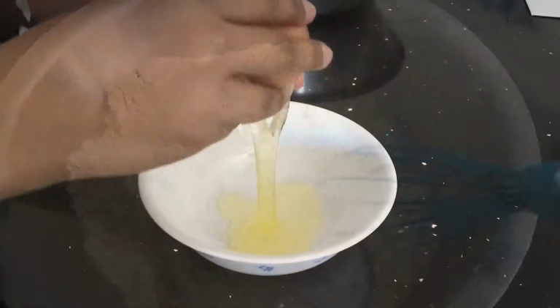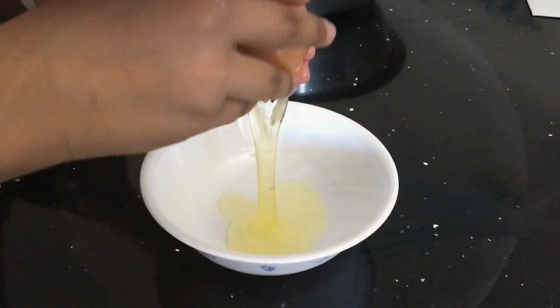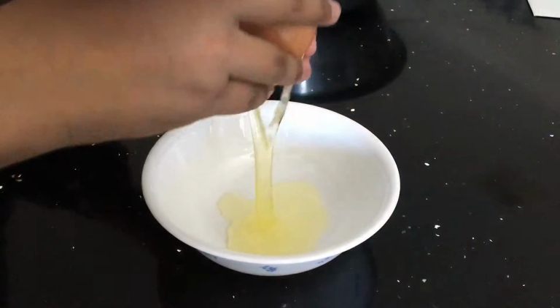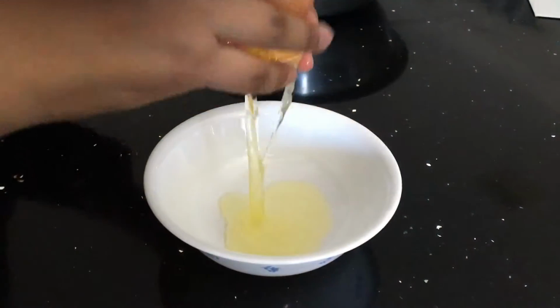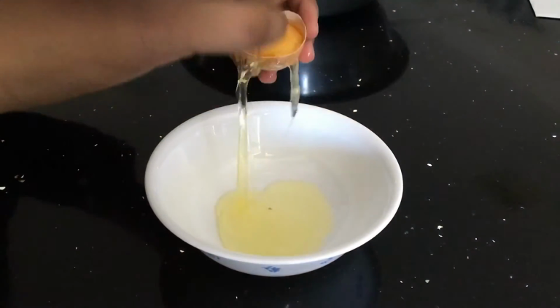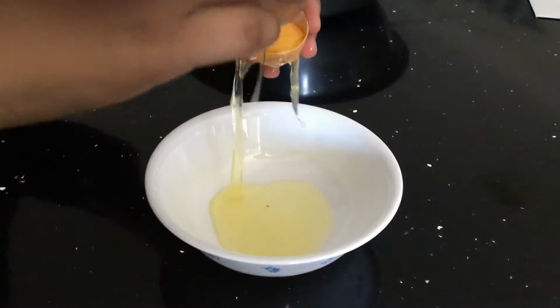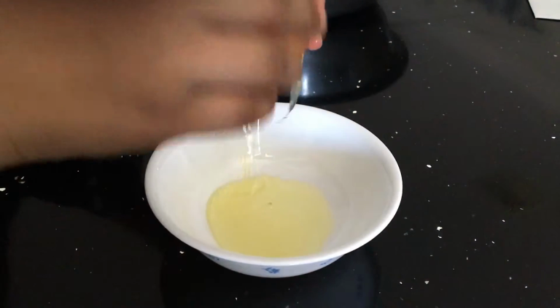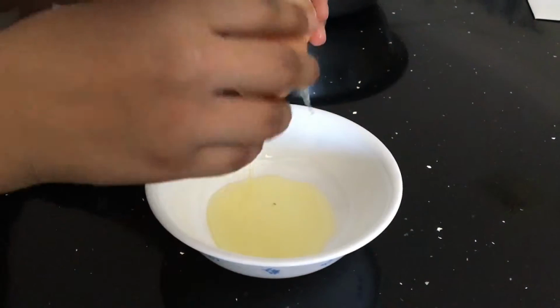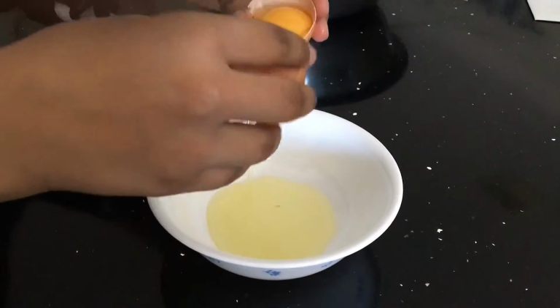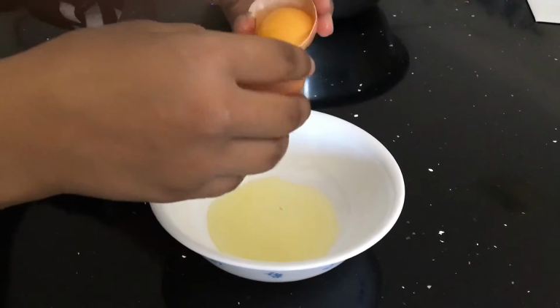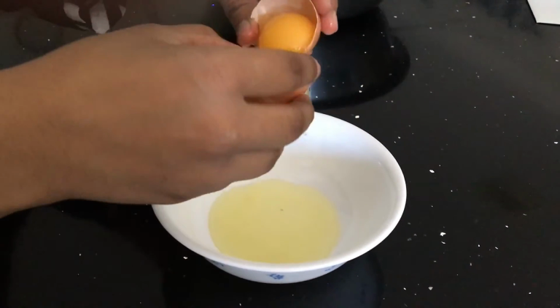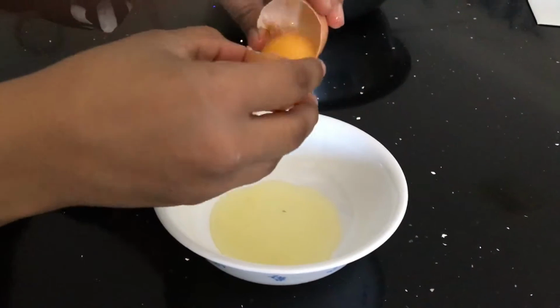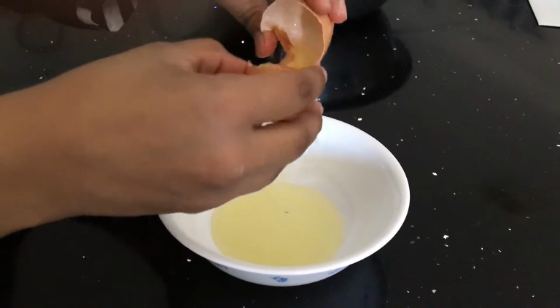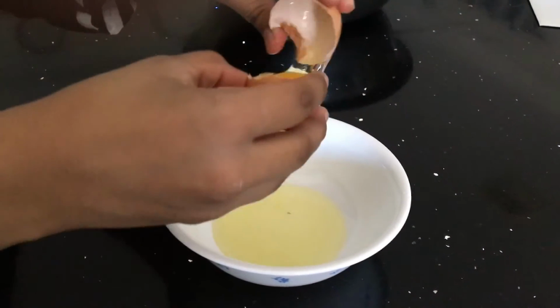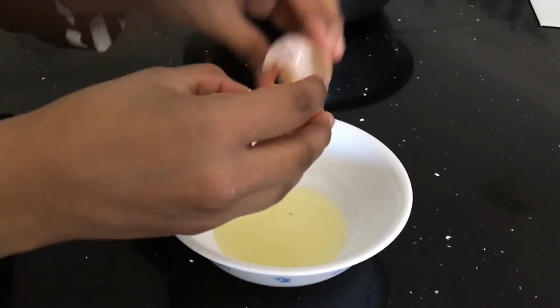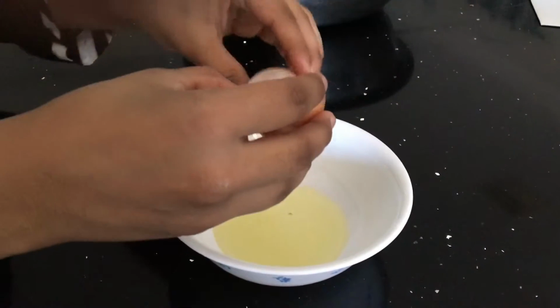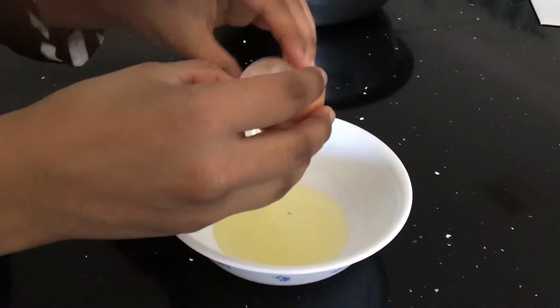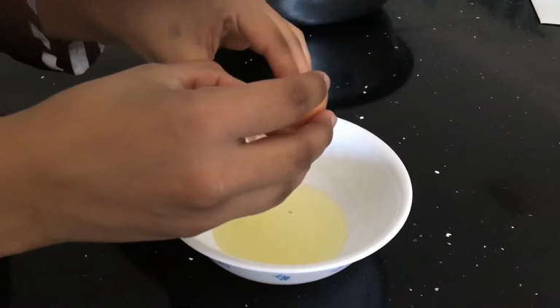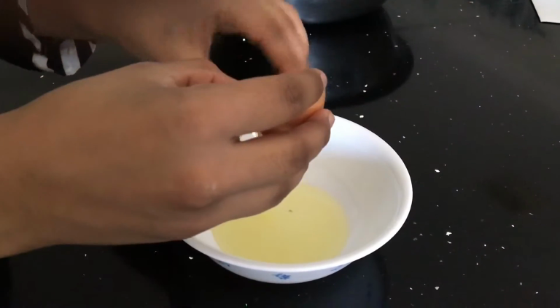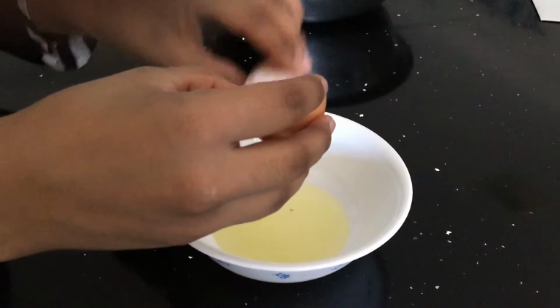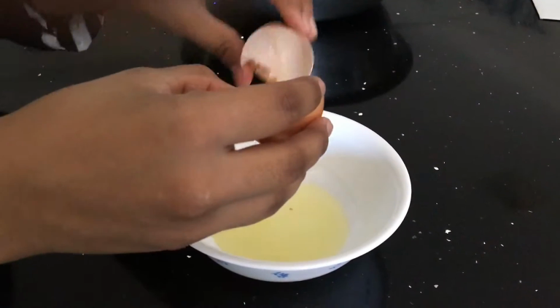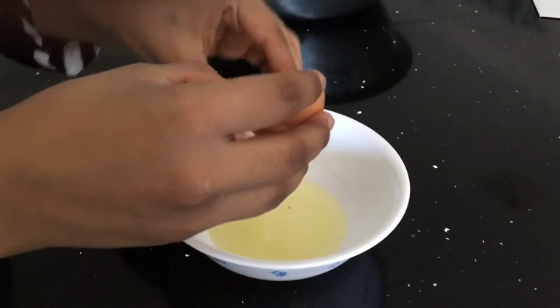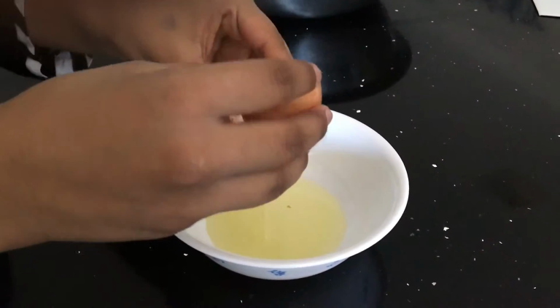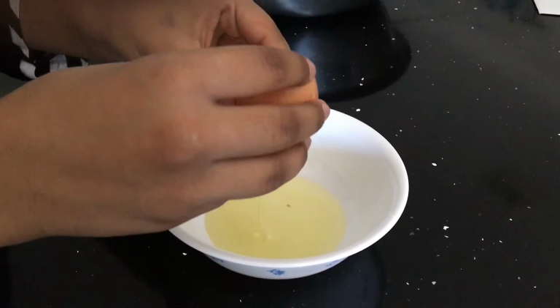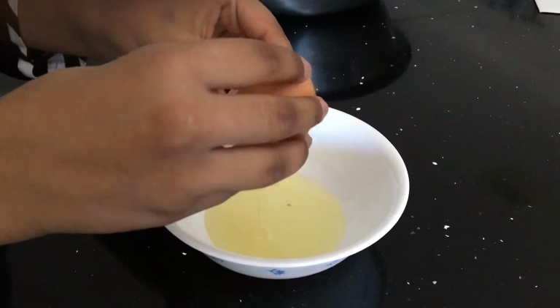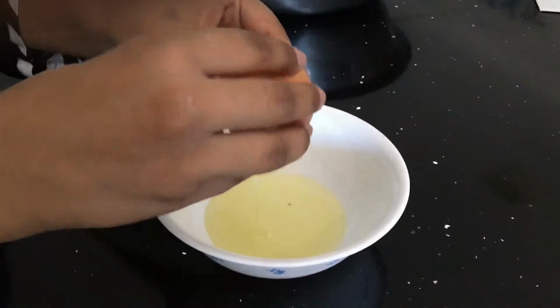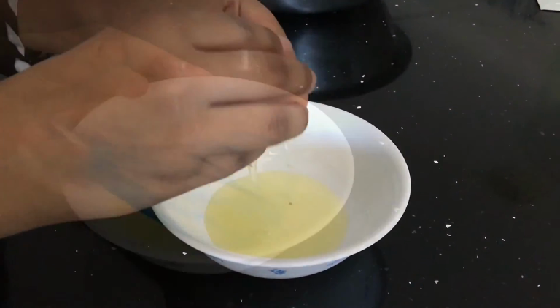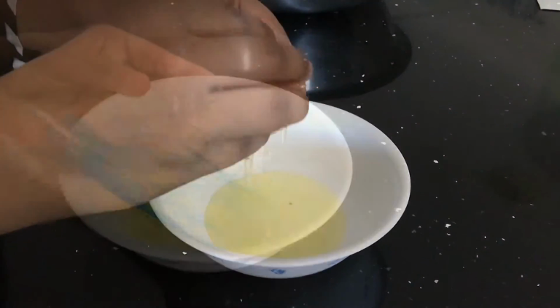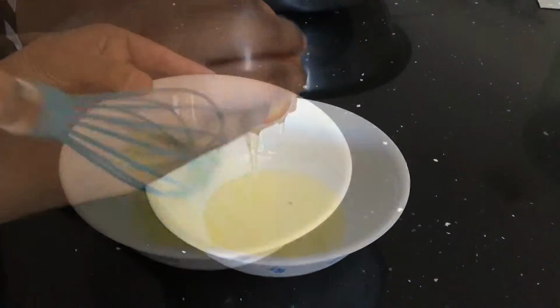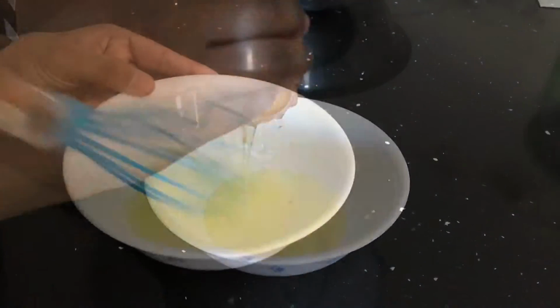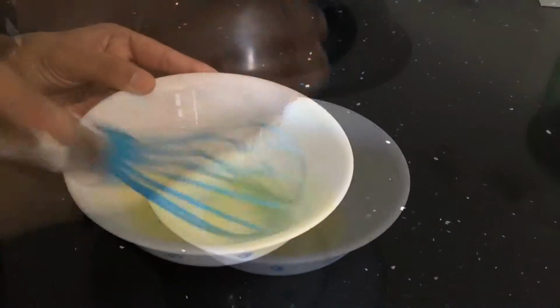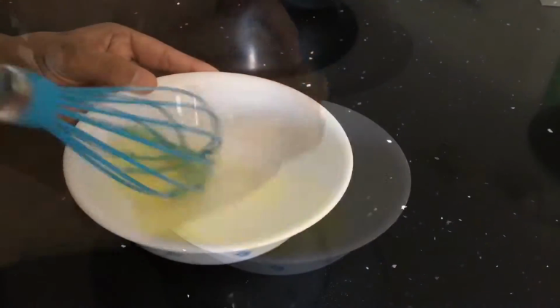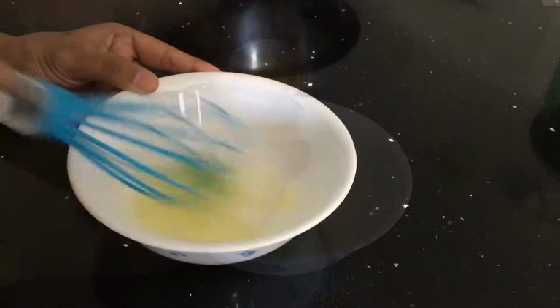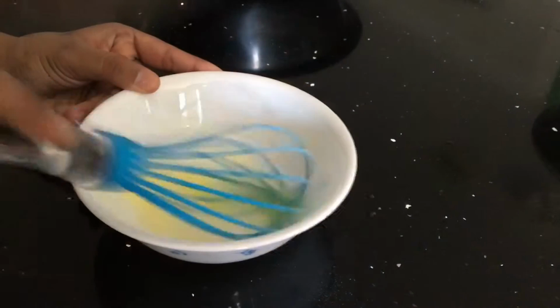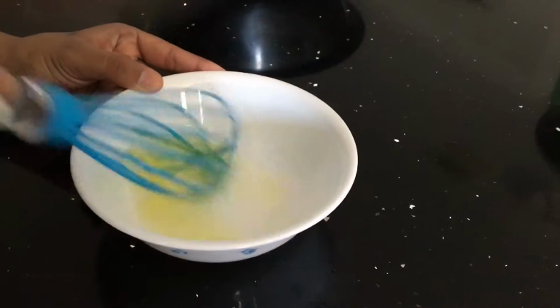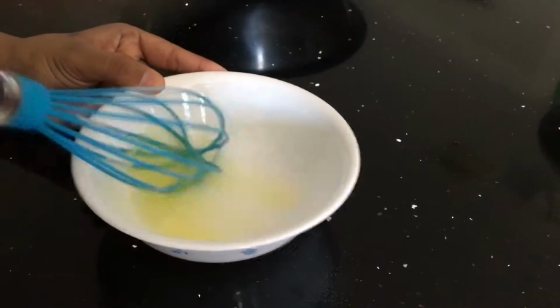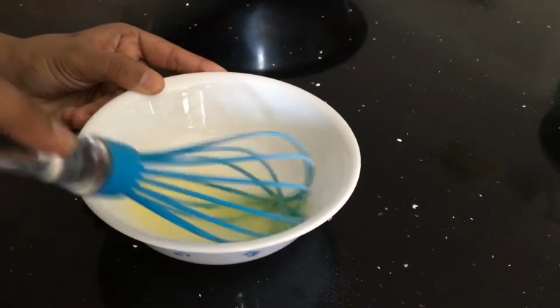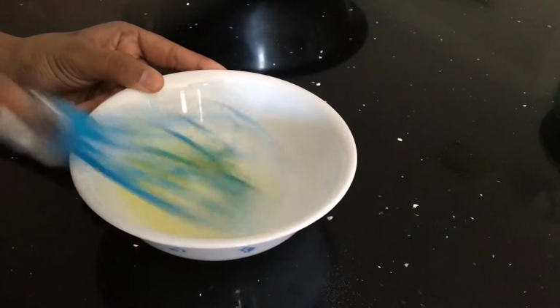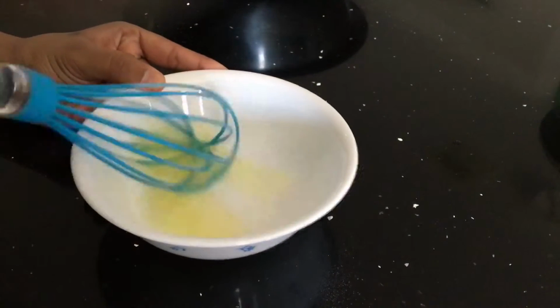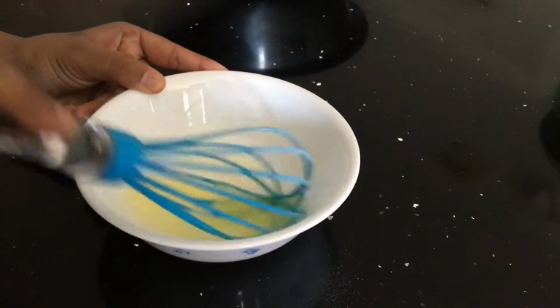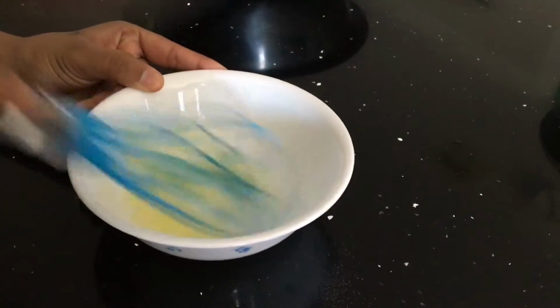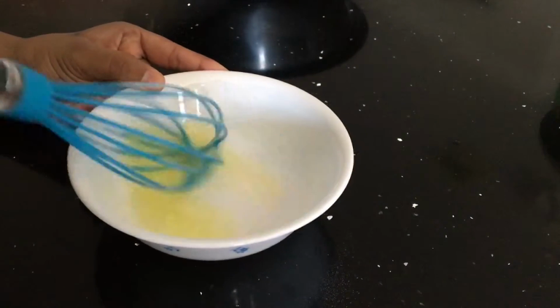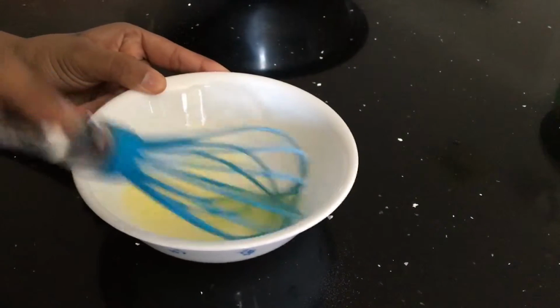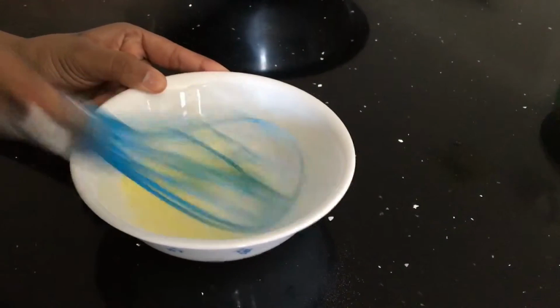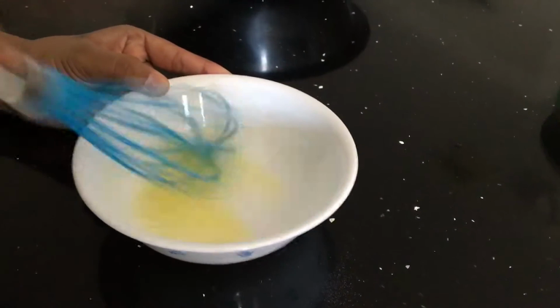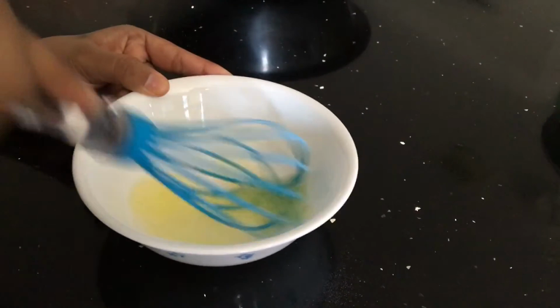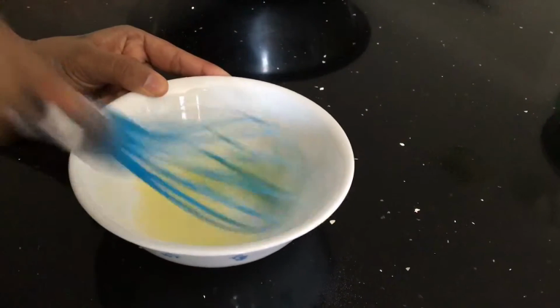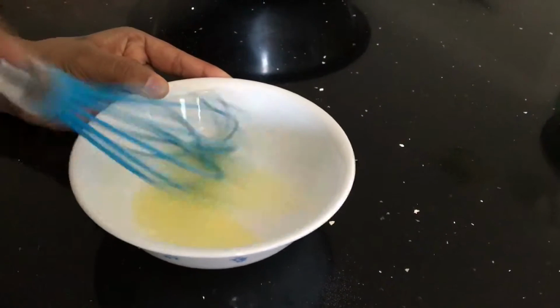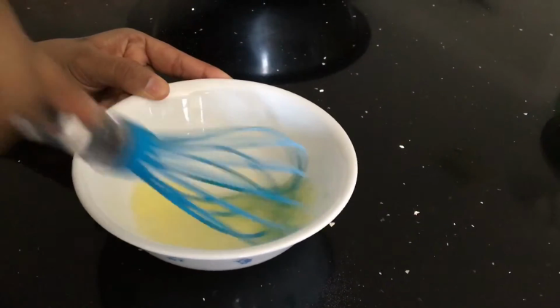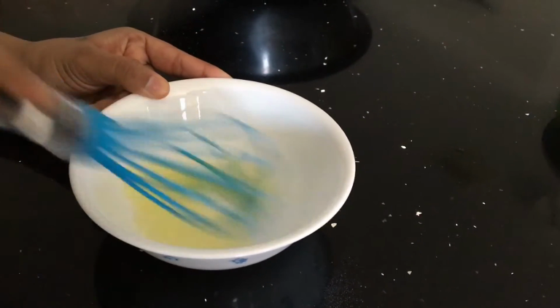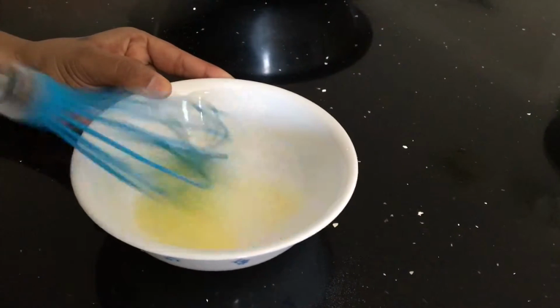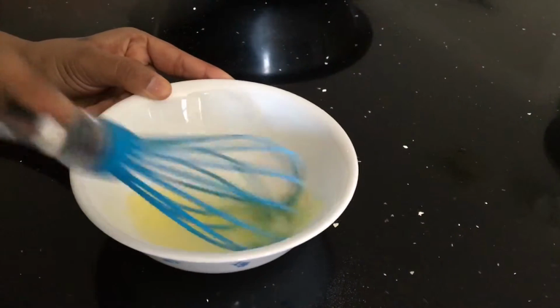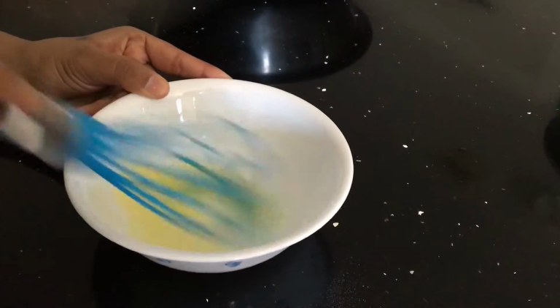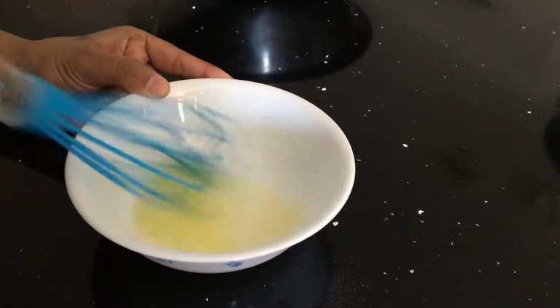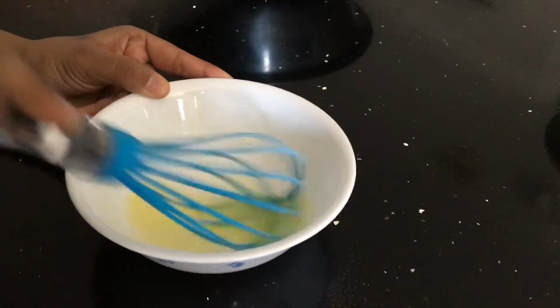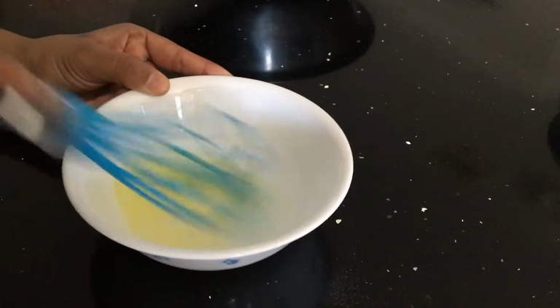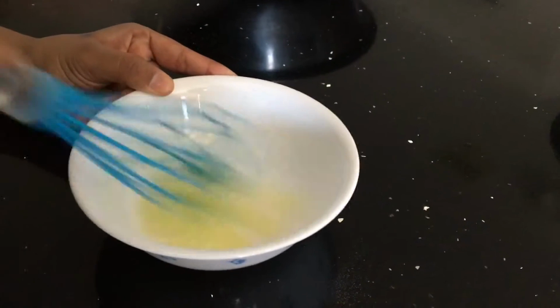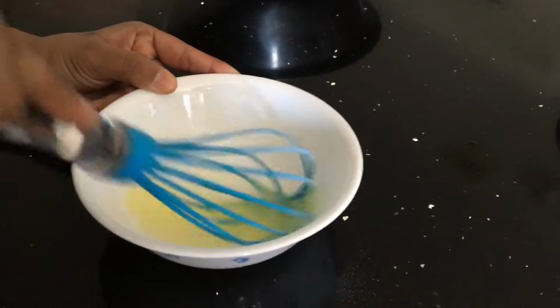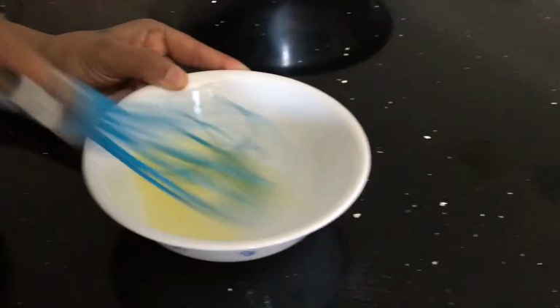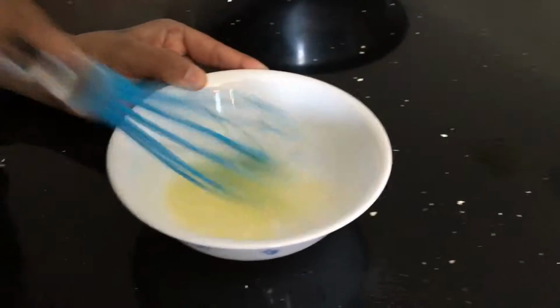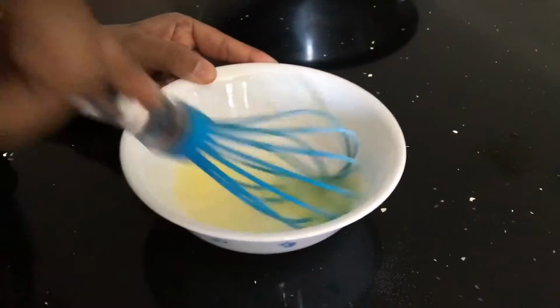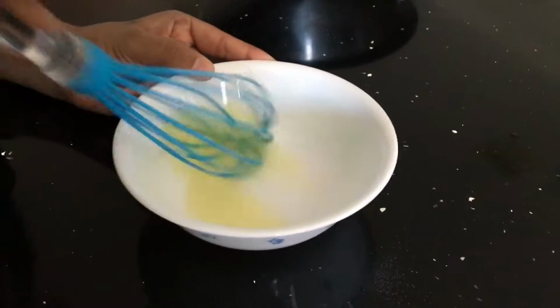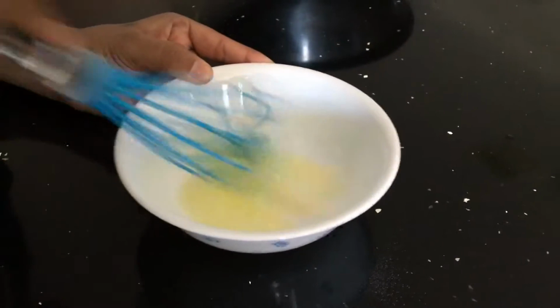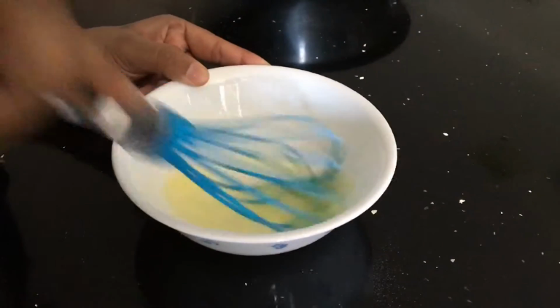In a separate bowl, separate your egg white and egg yolk and beat the egg whites until they're light and fluffy and doubled in size.